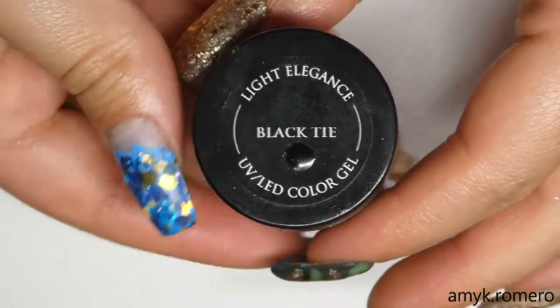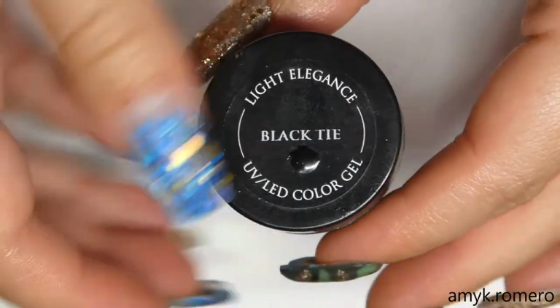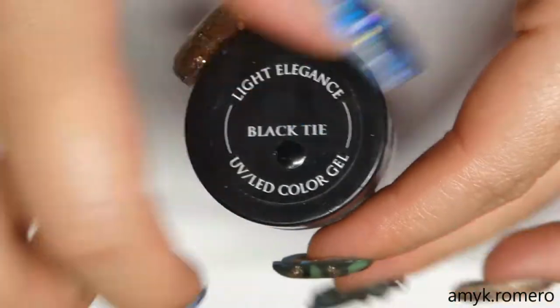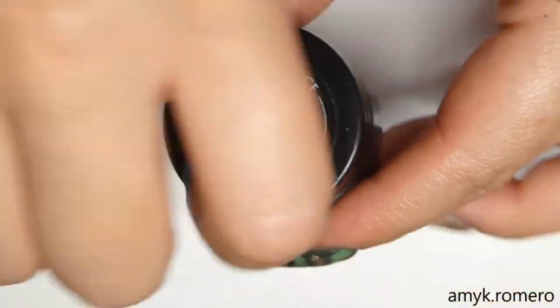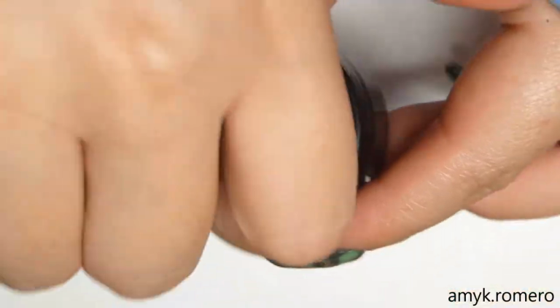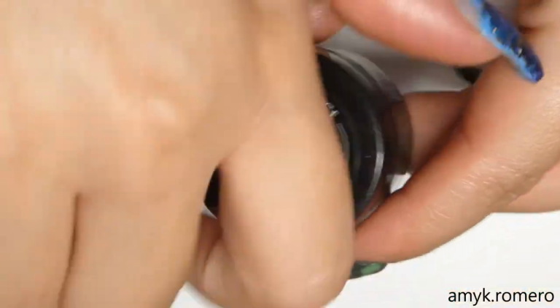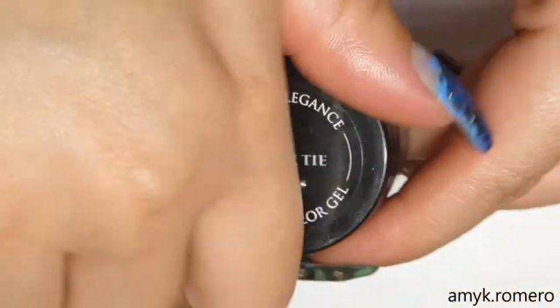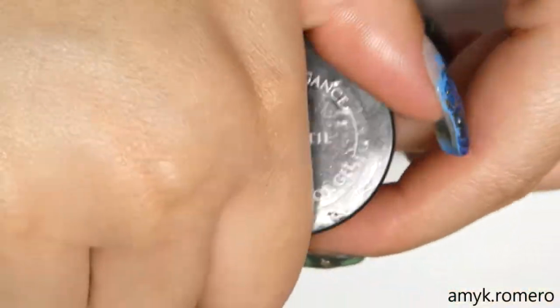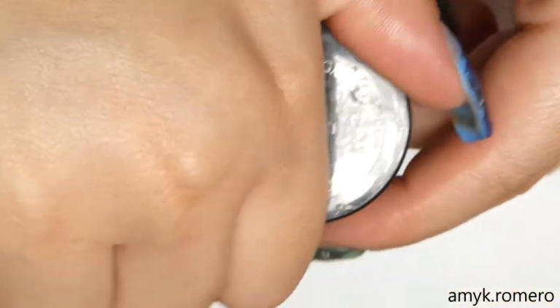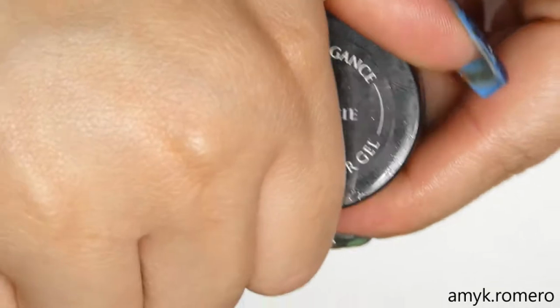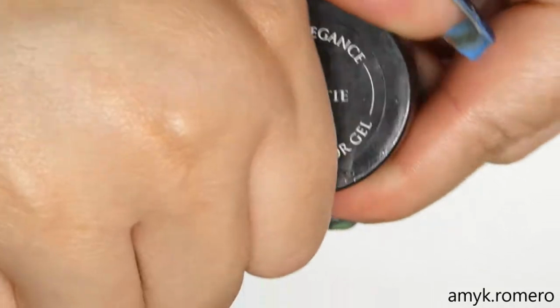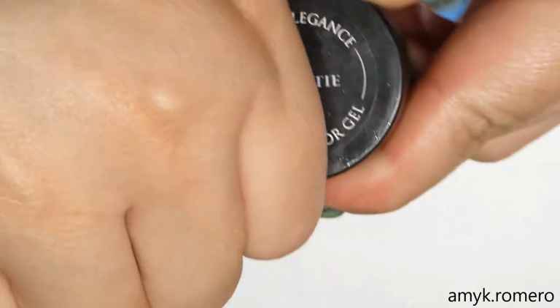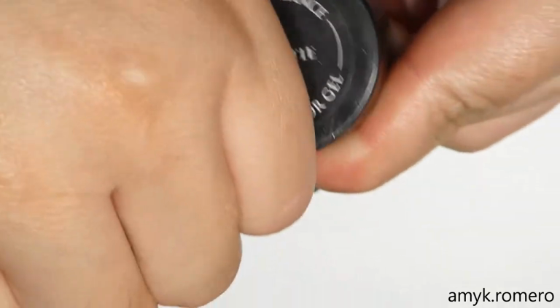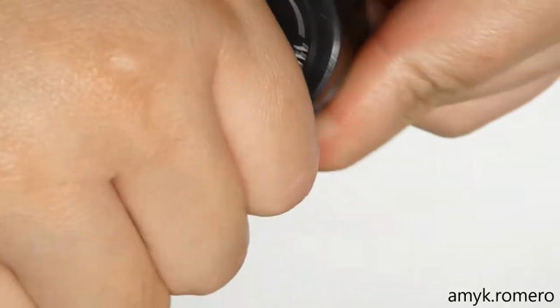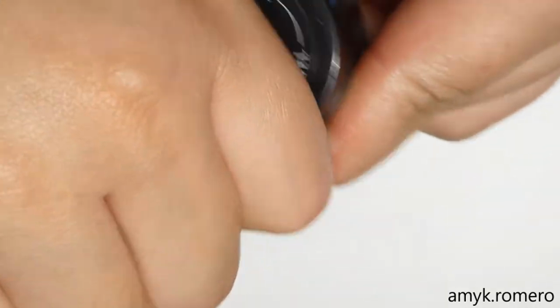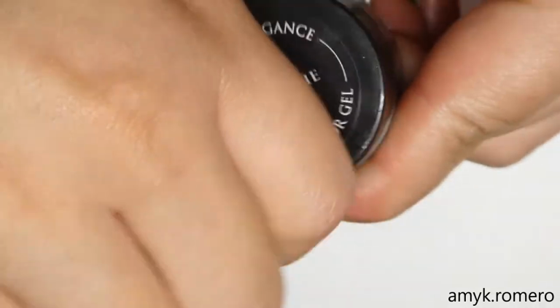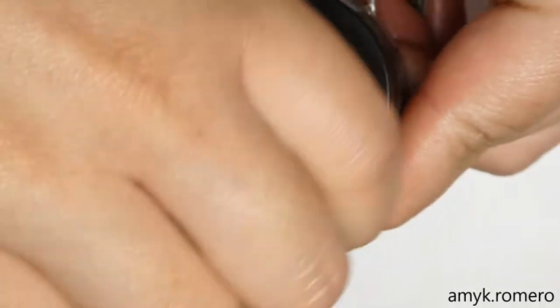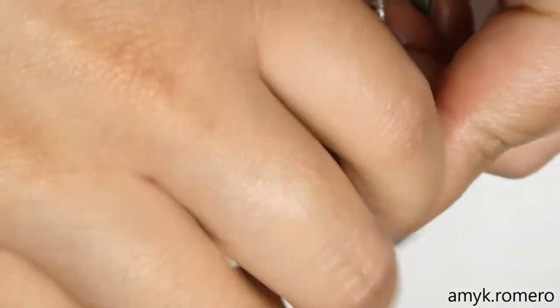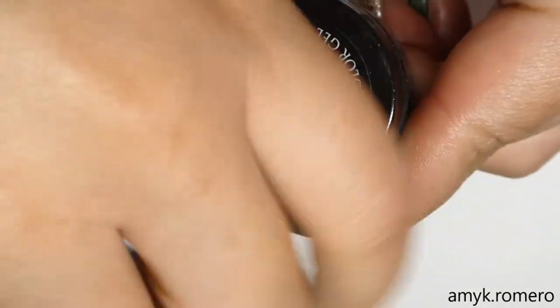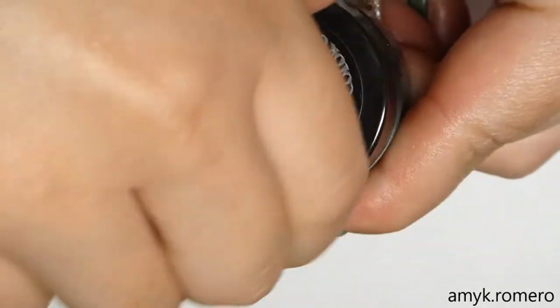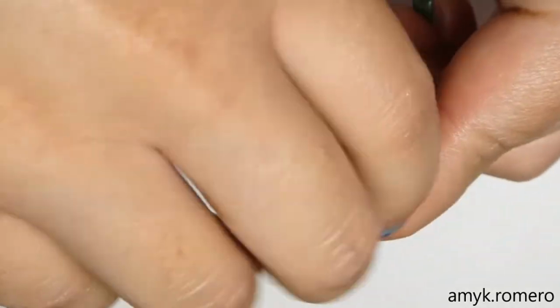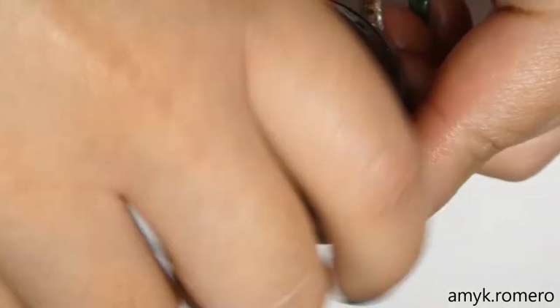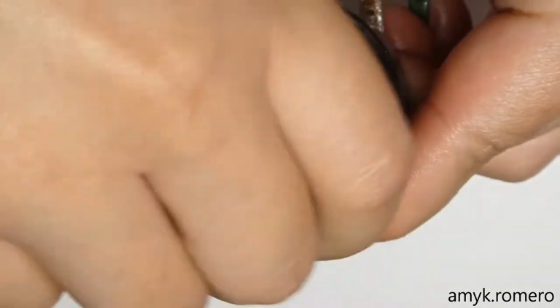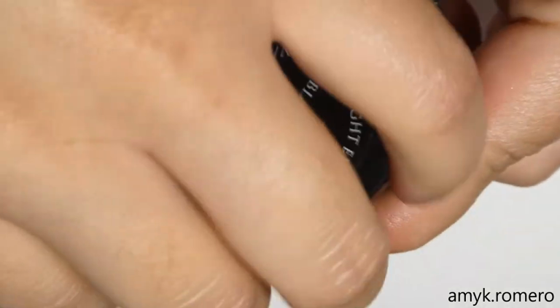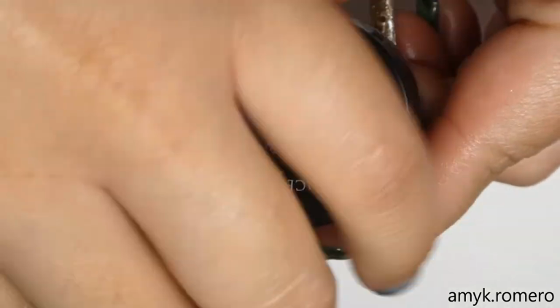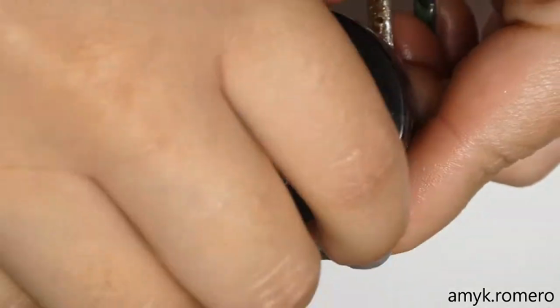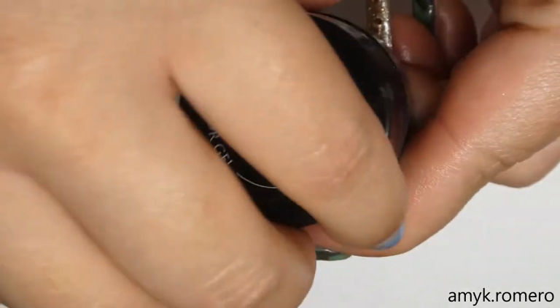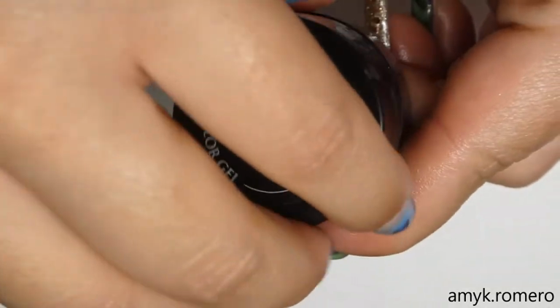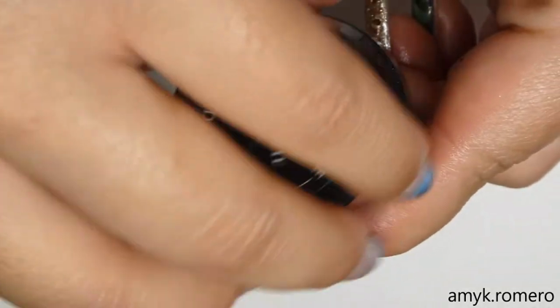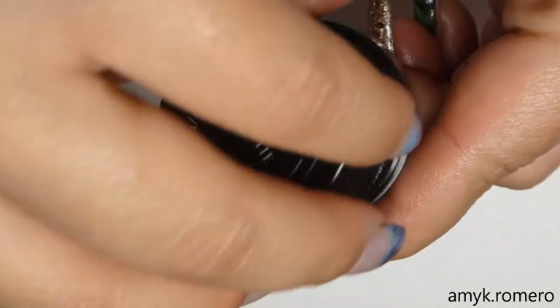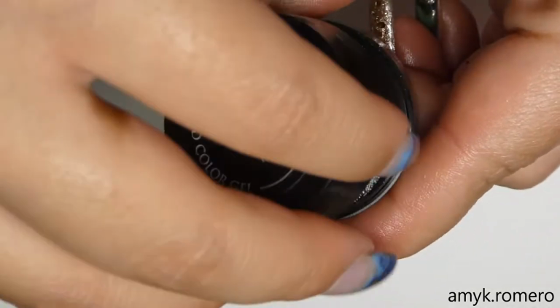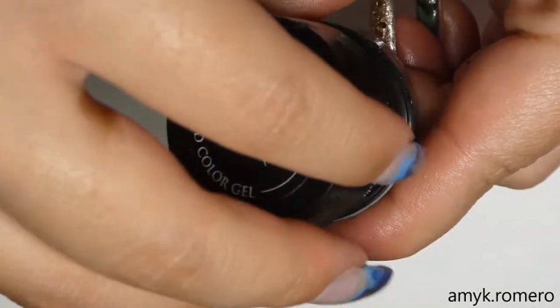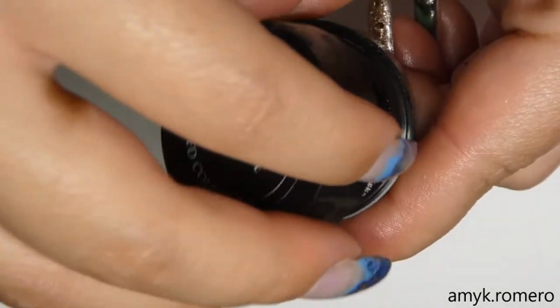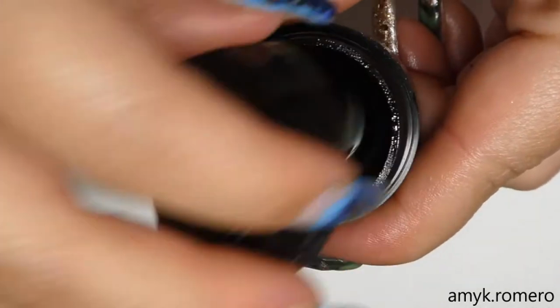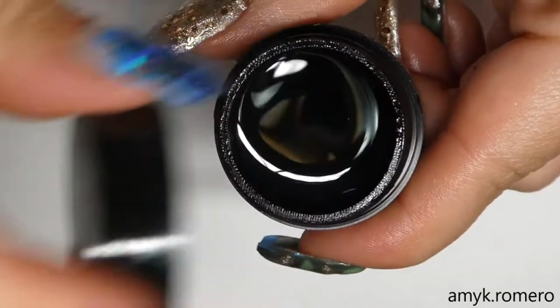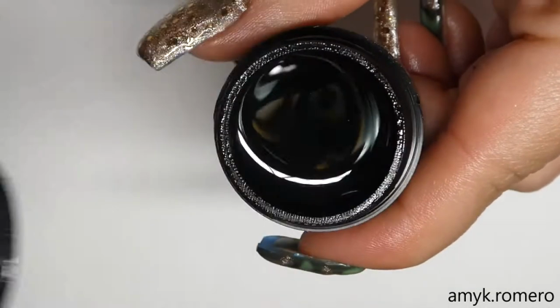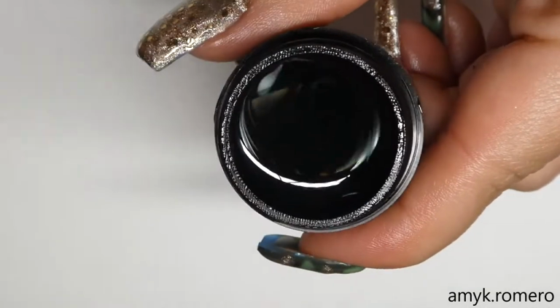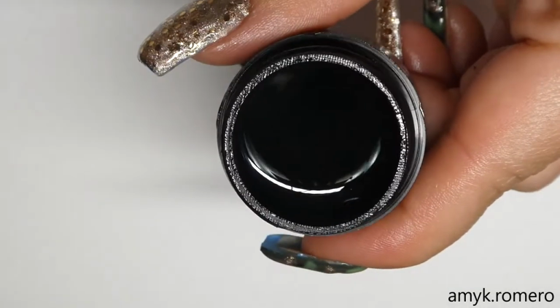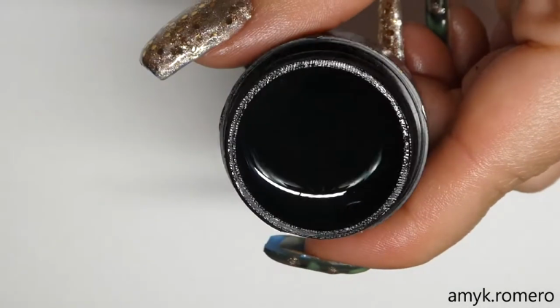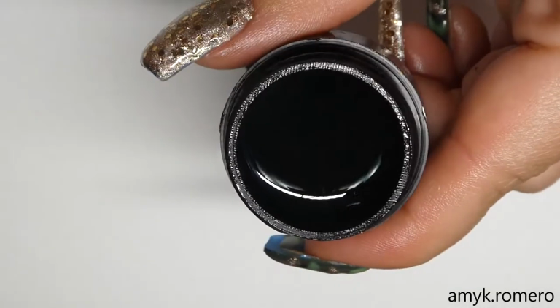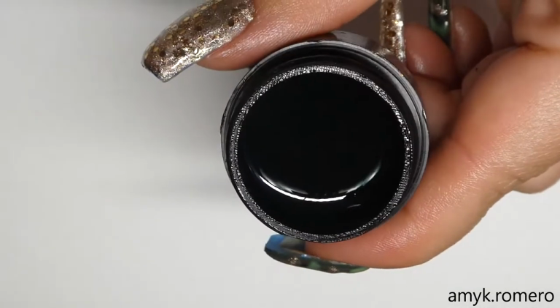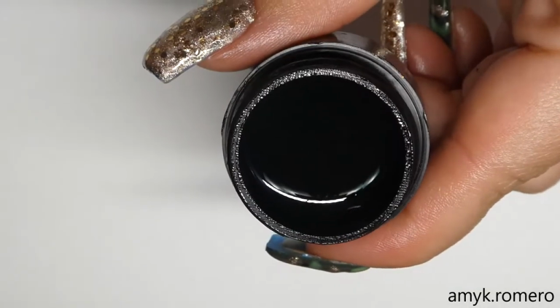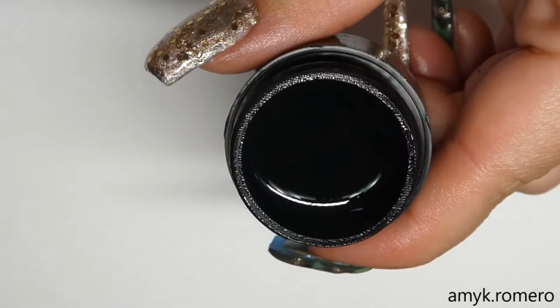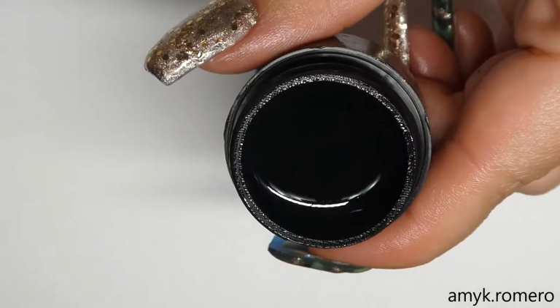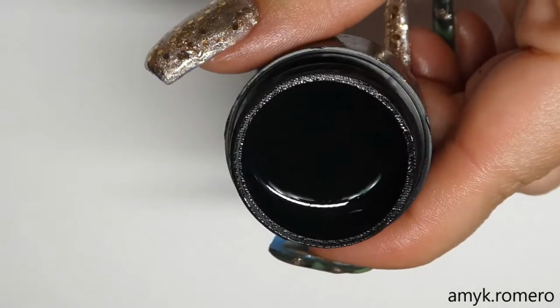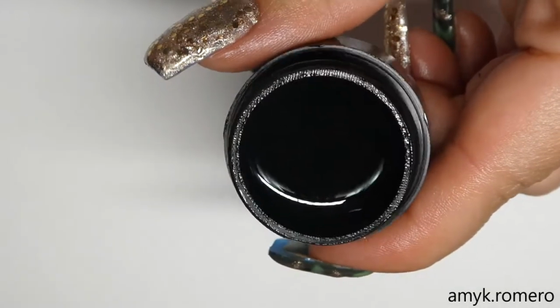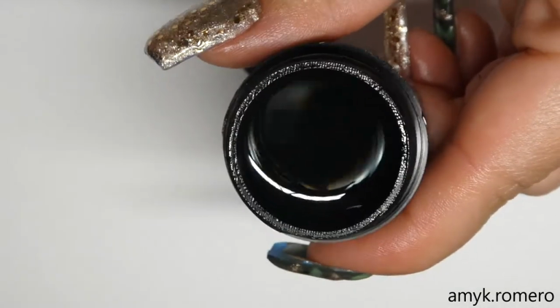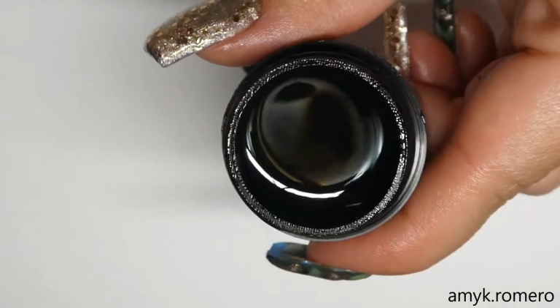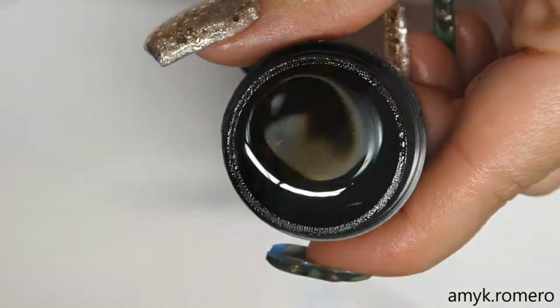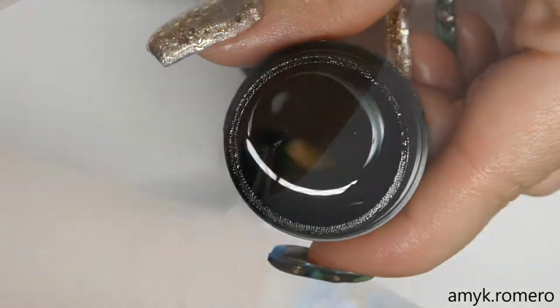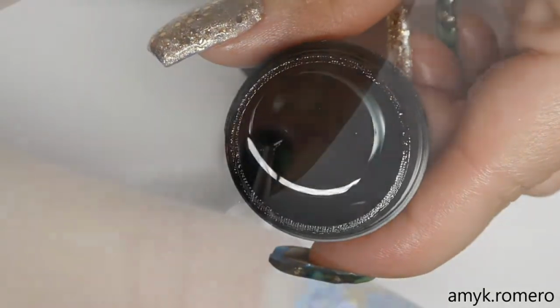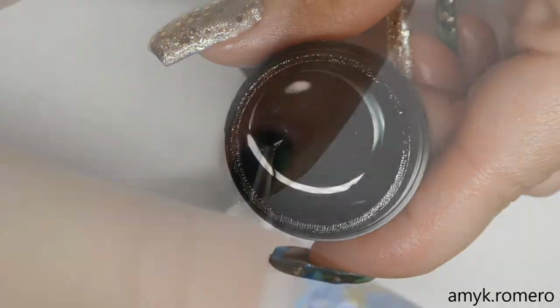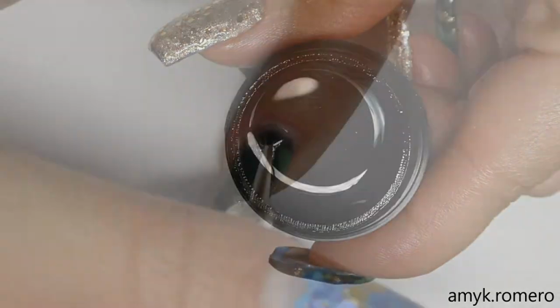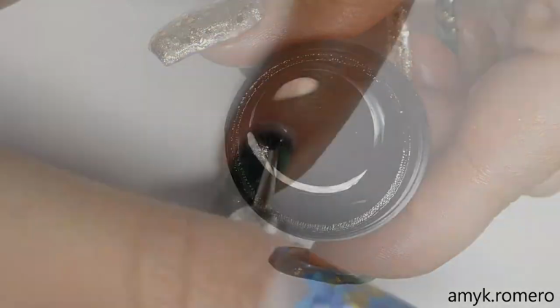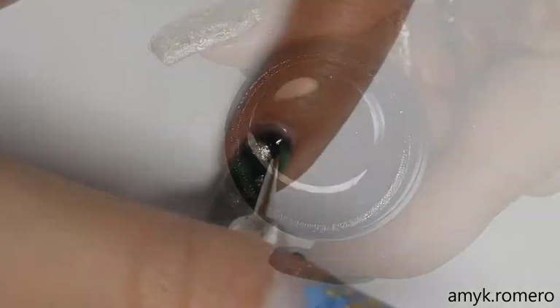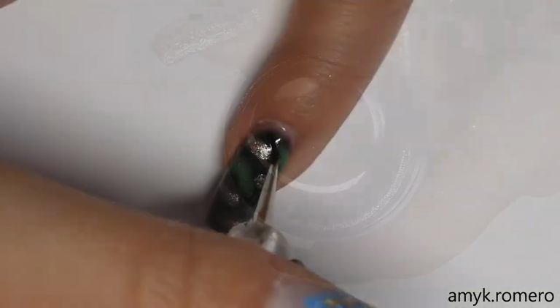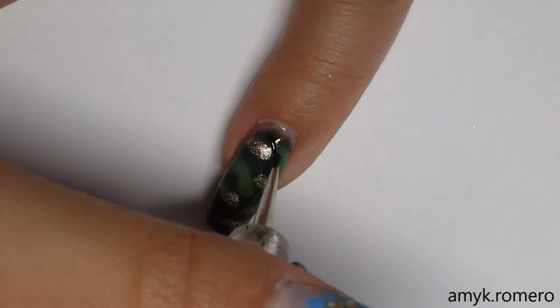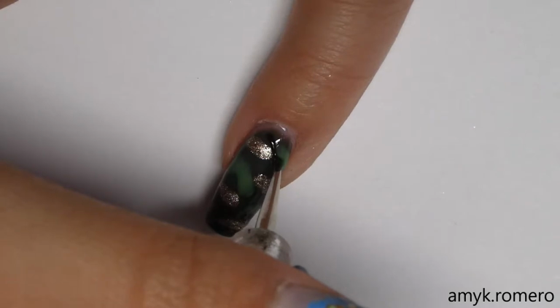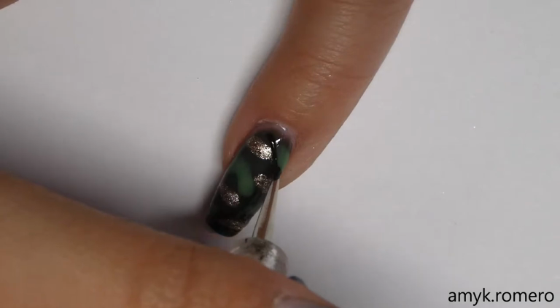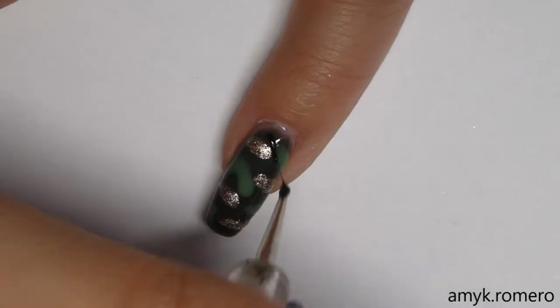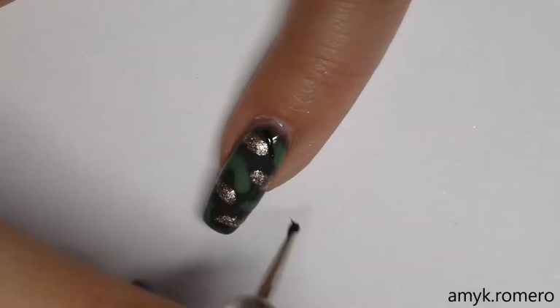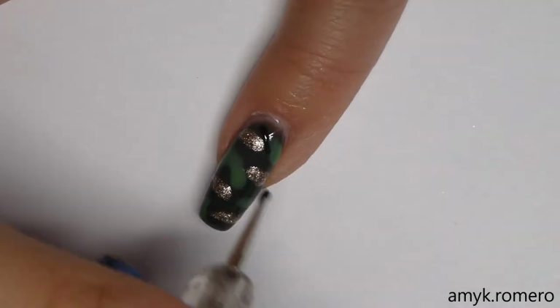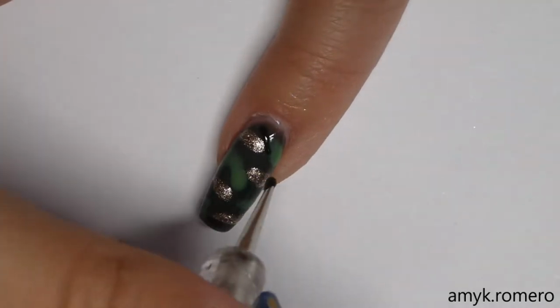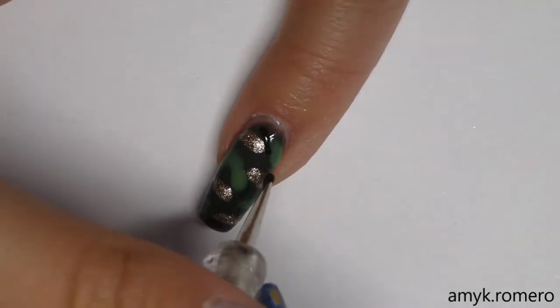Now using Black Tie from Light Elegance, I'm going to use the small end of my dotting tool and make some defined lines using the black.